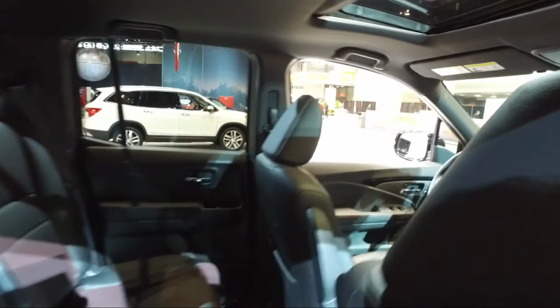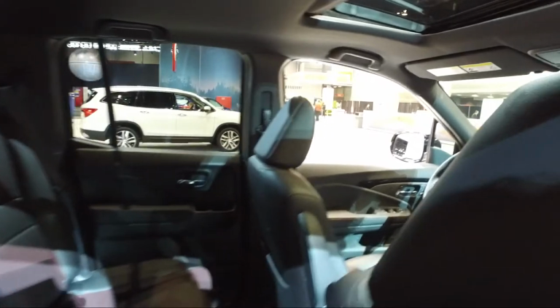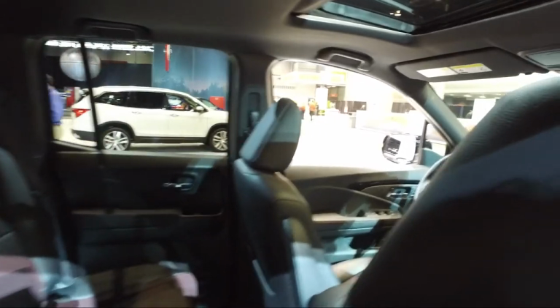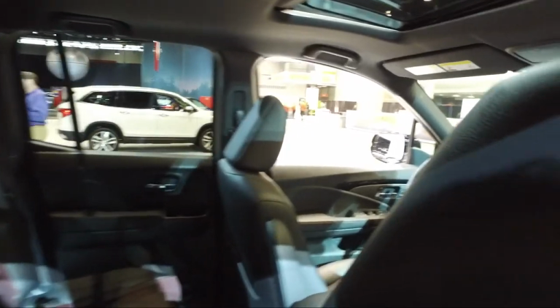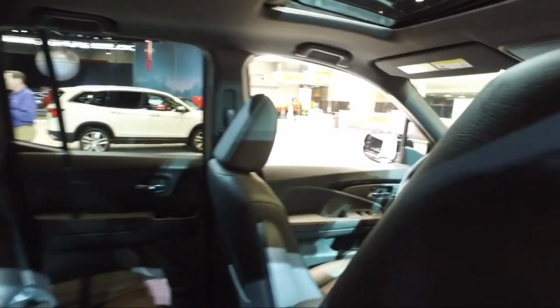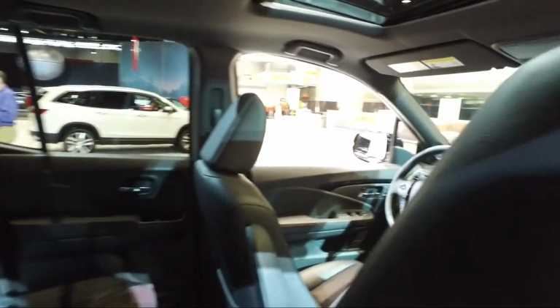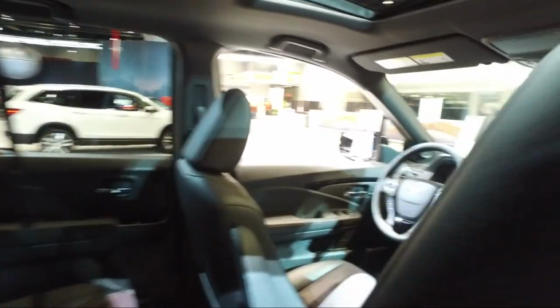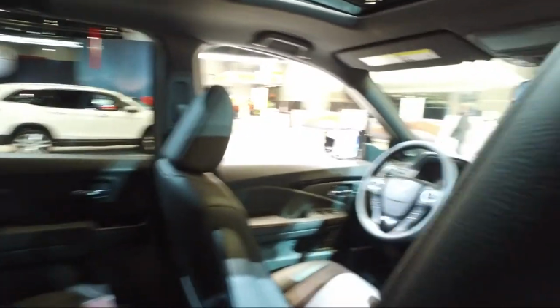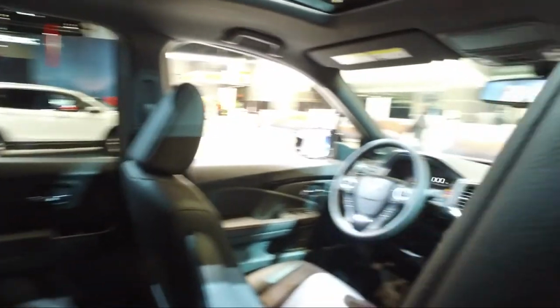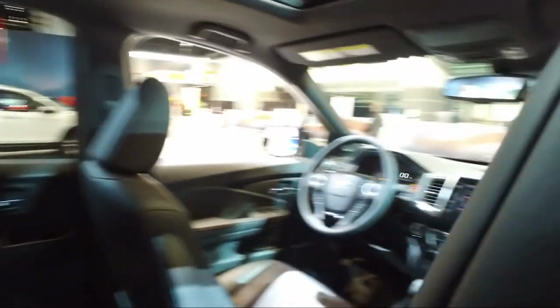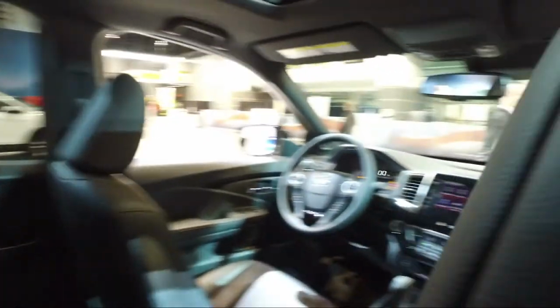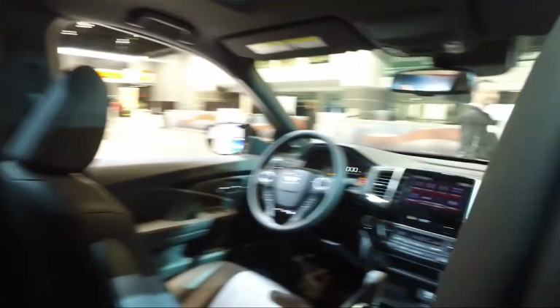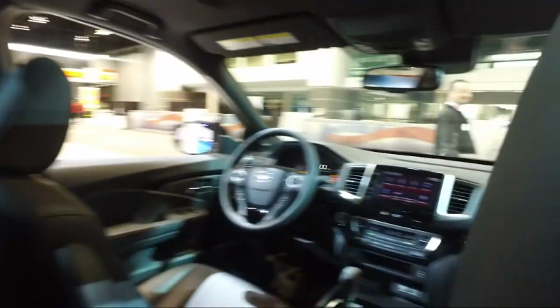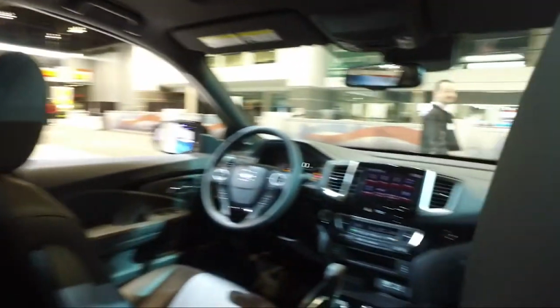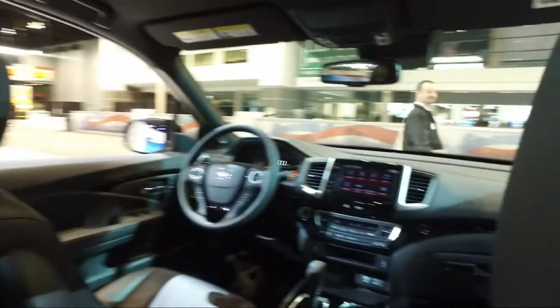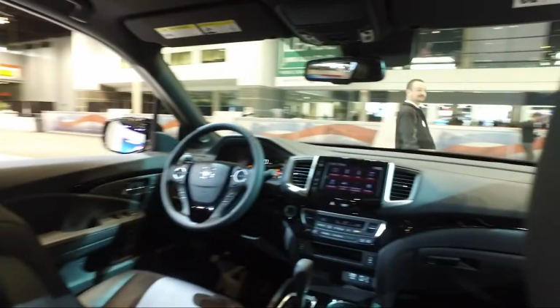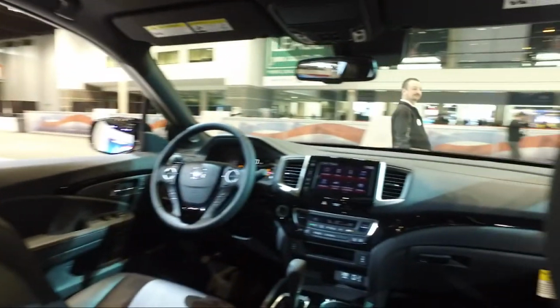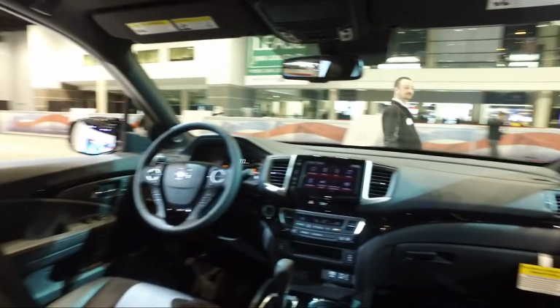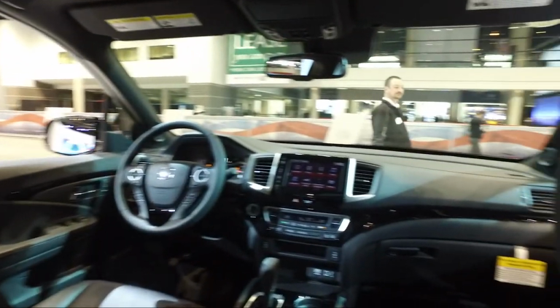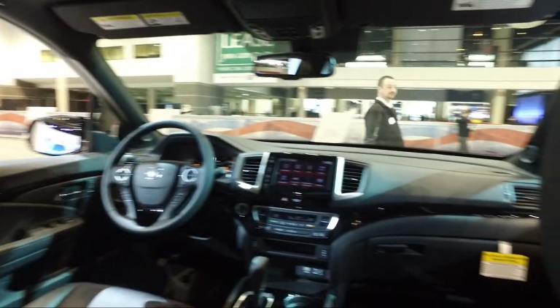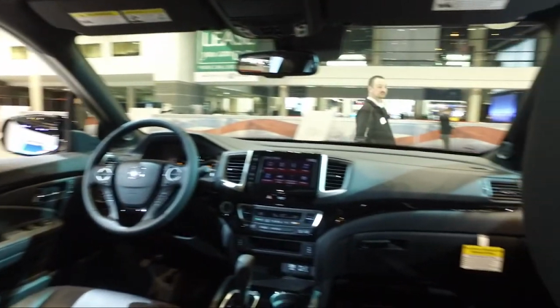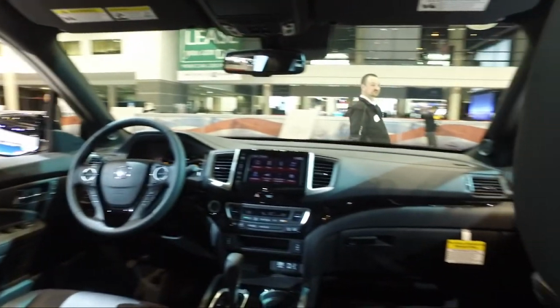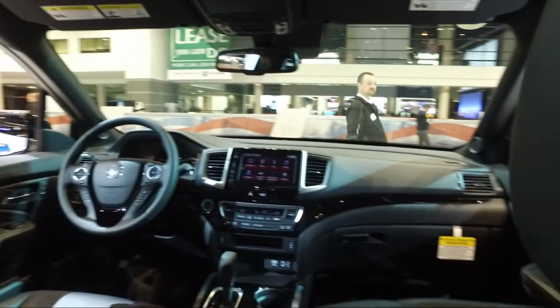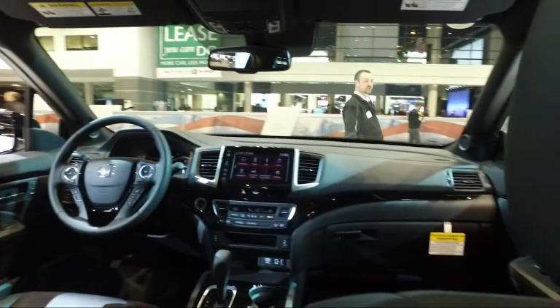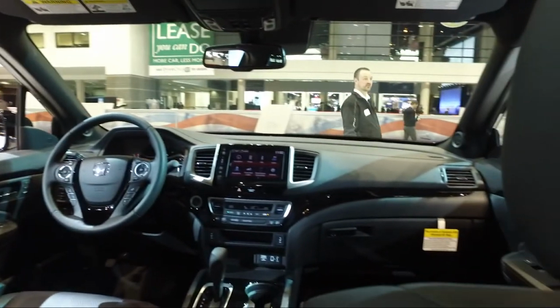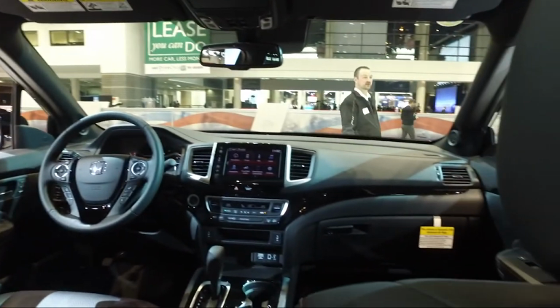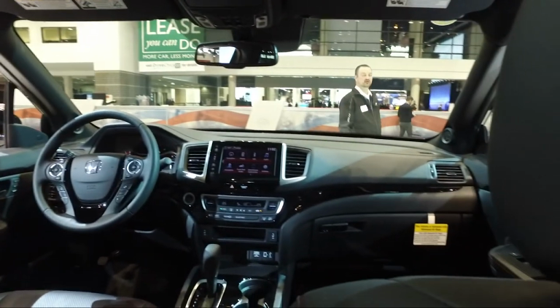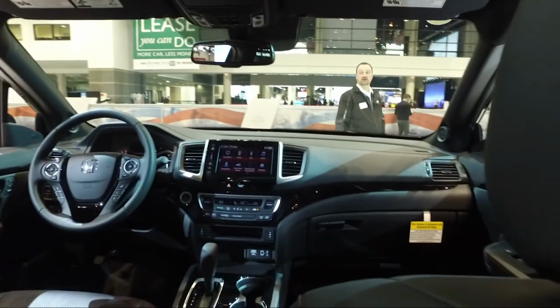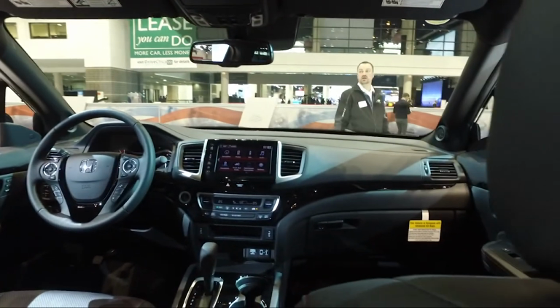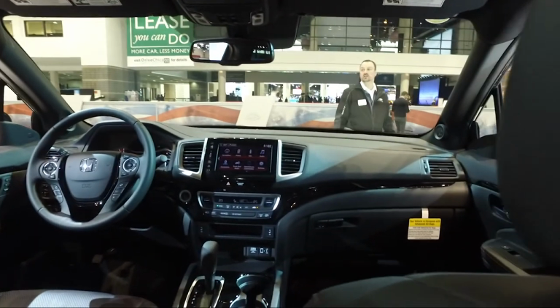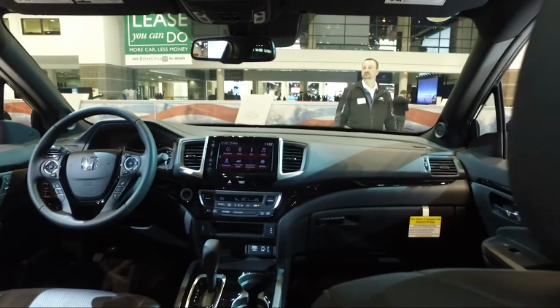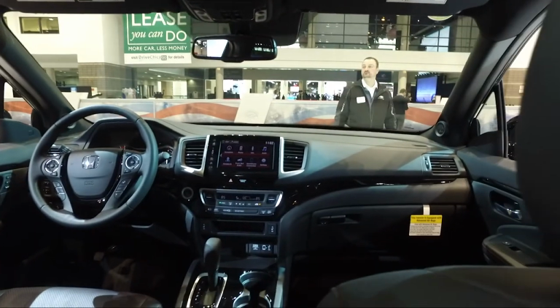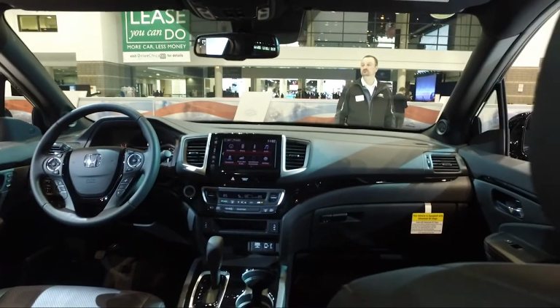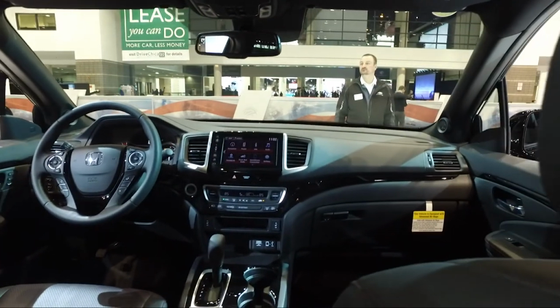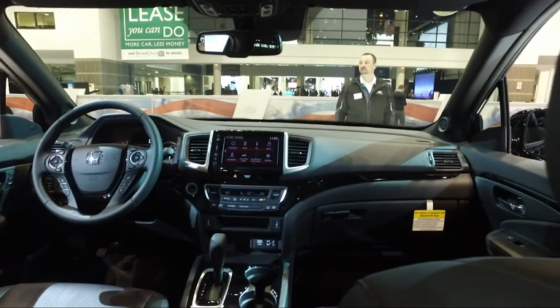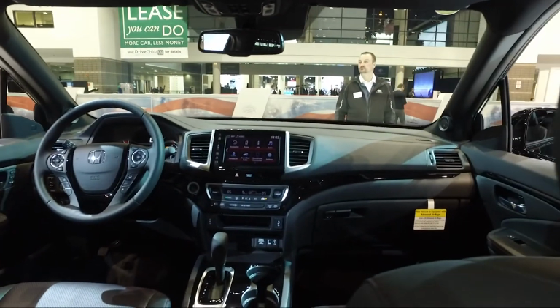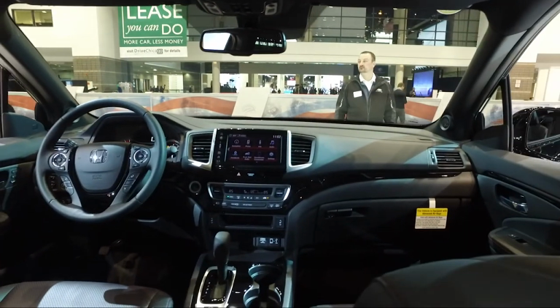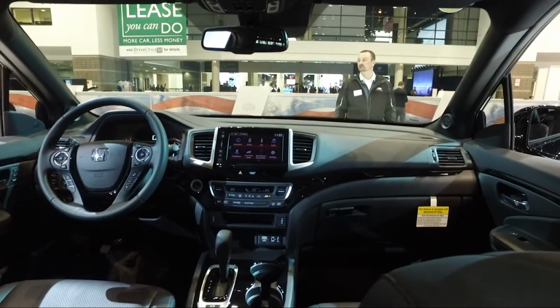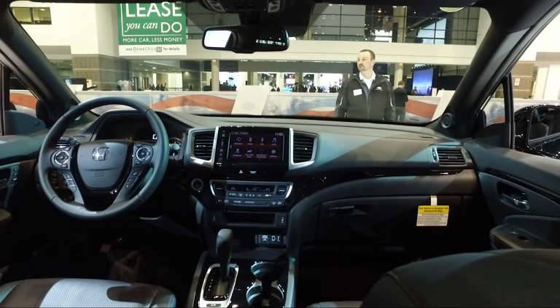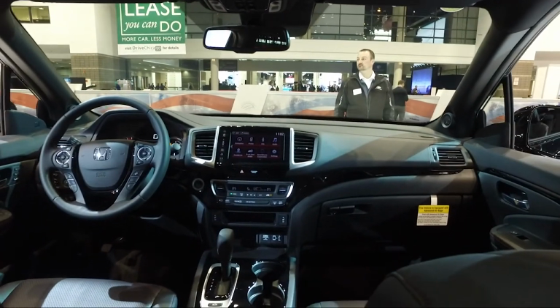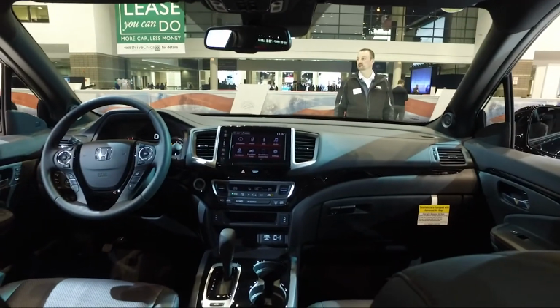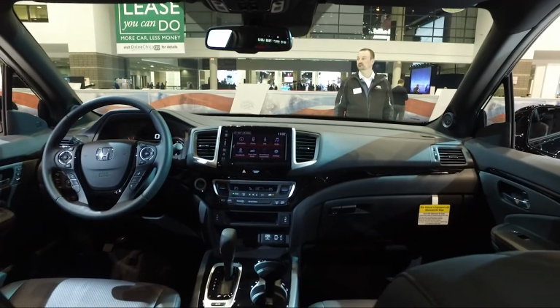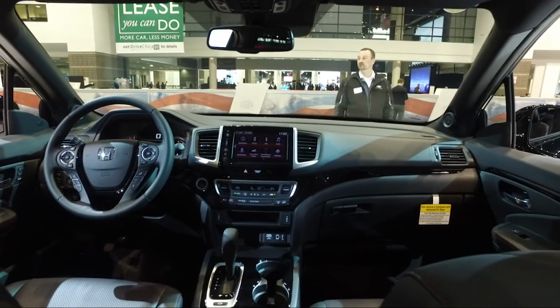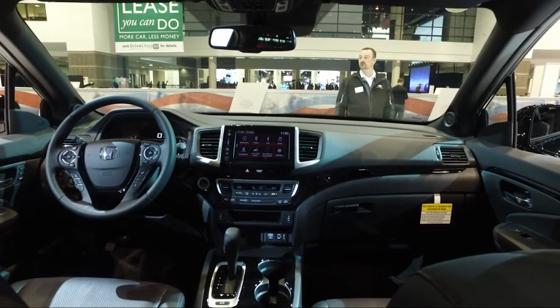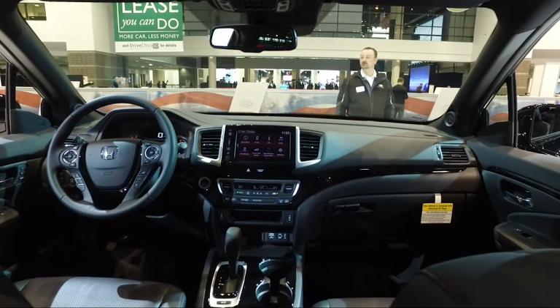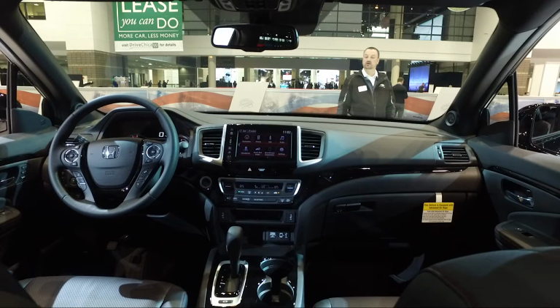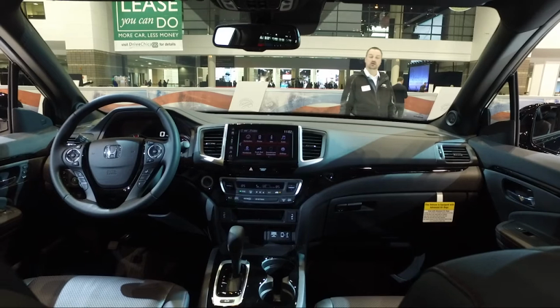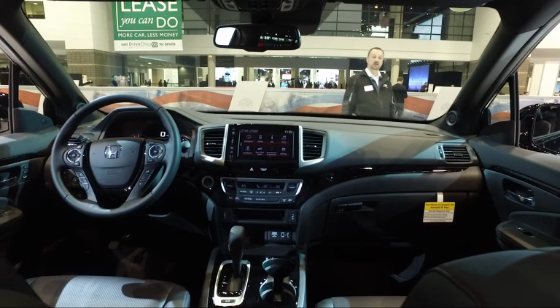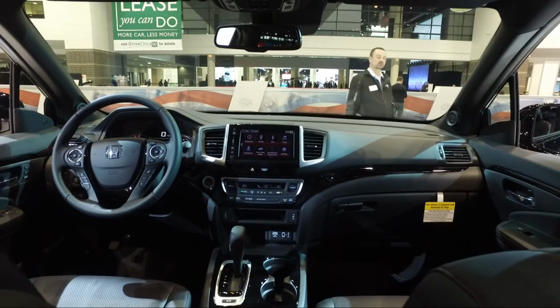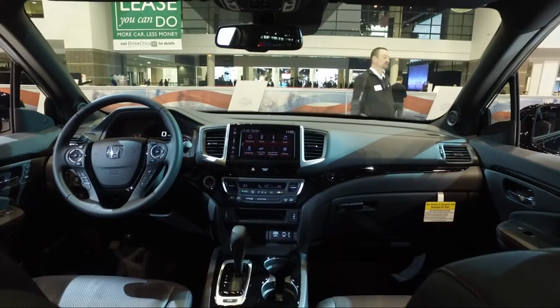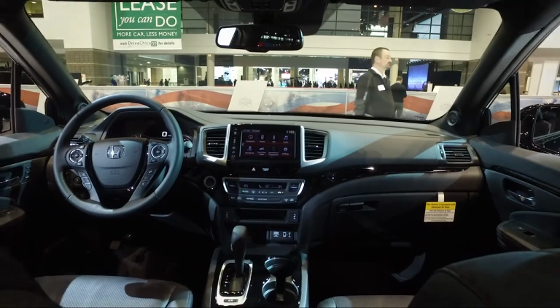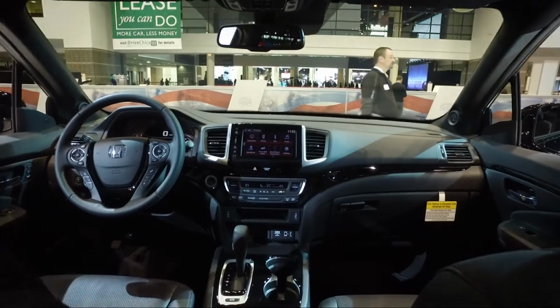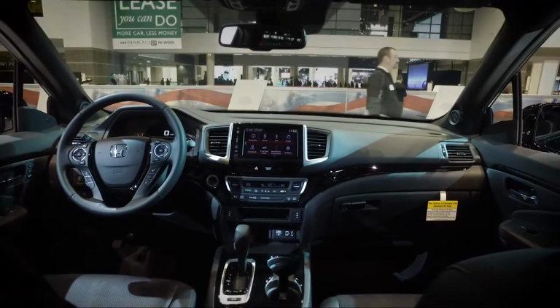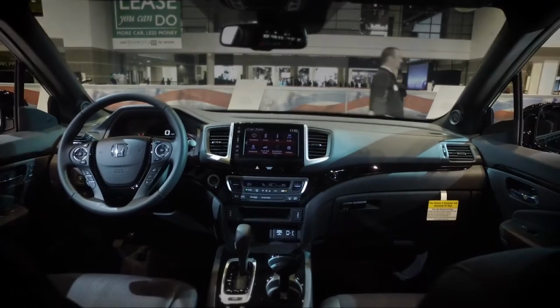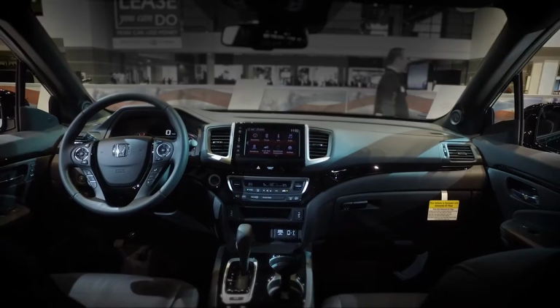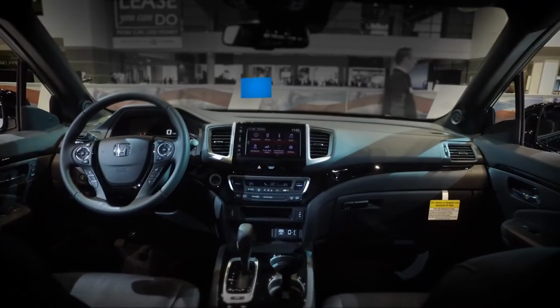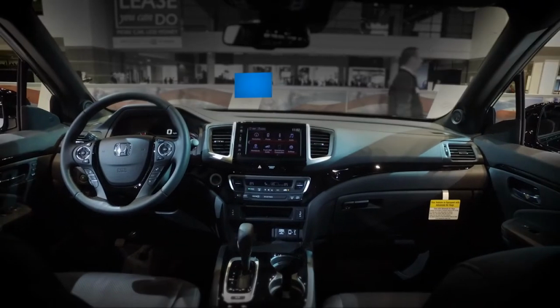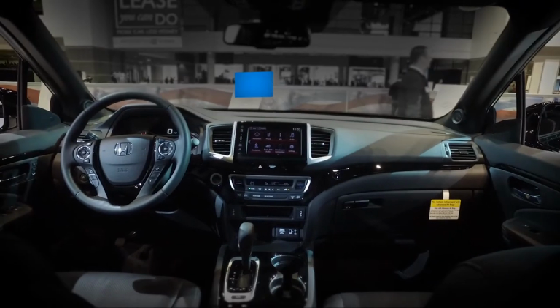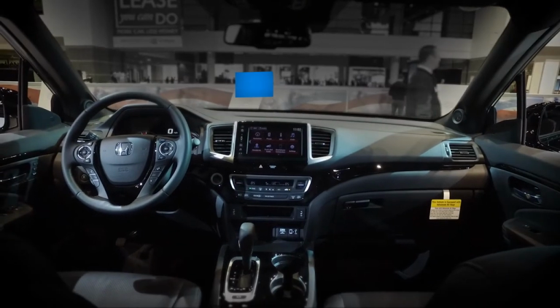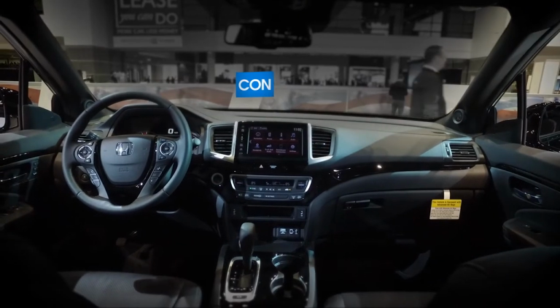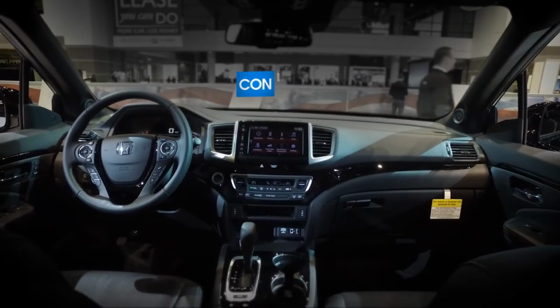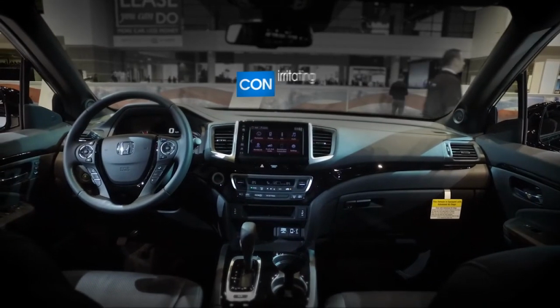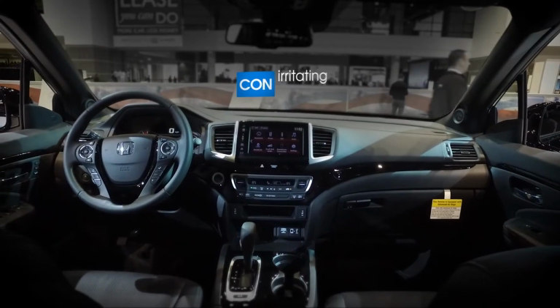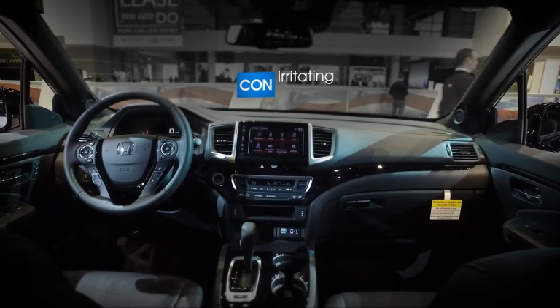Of the few downsides, the upgraded infotainment system can be frustrating at times, especially since there isn't a traditional volume knob.